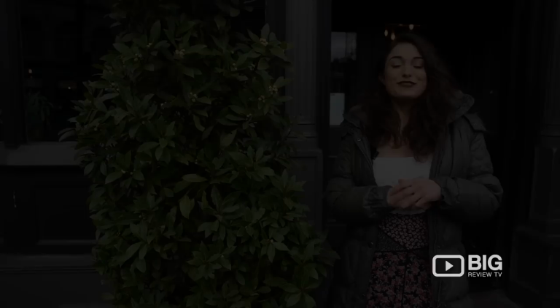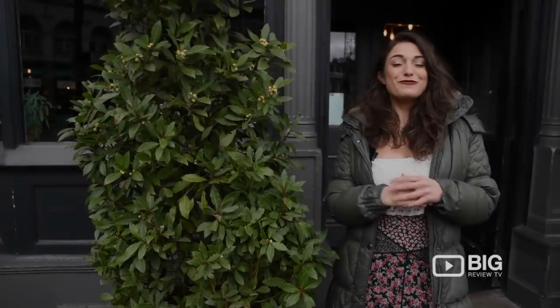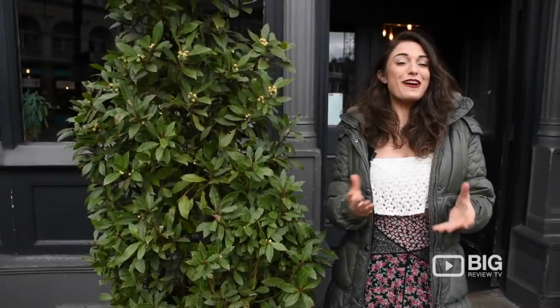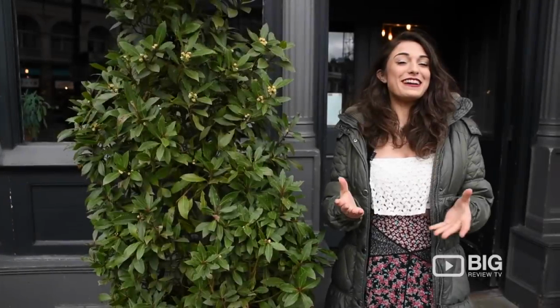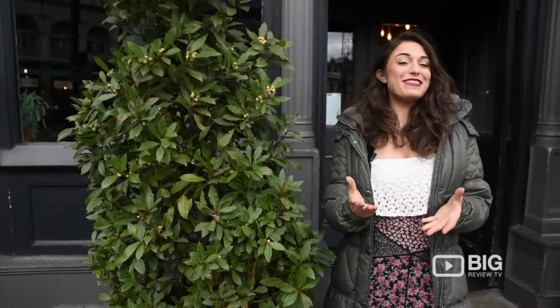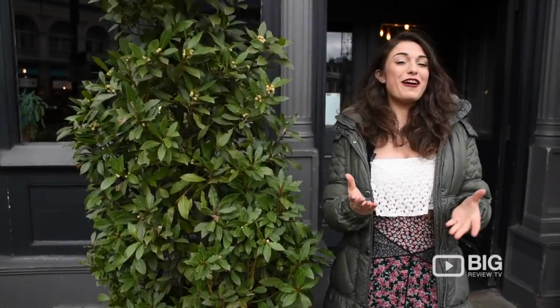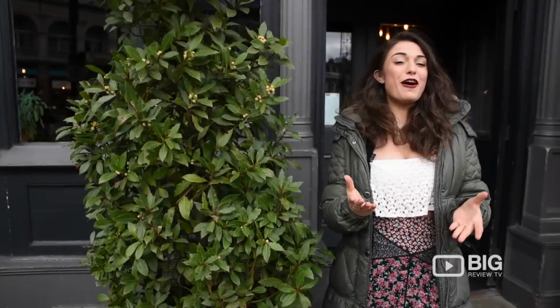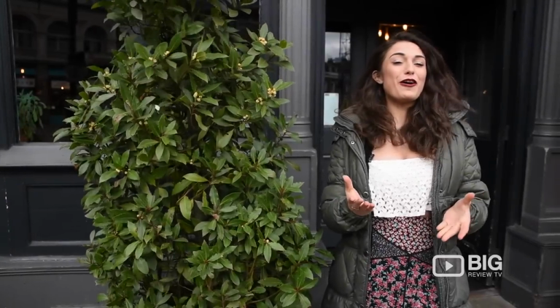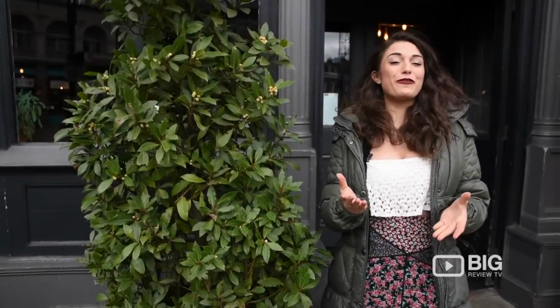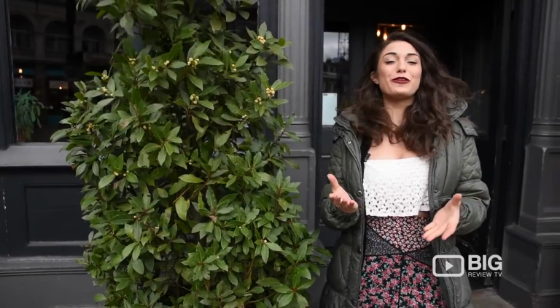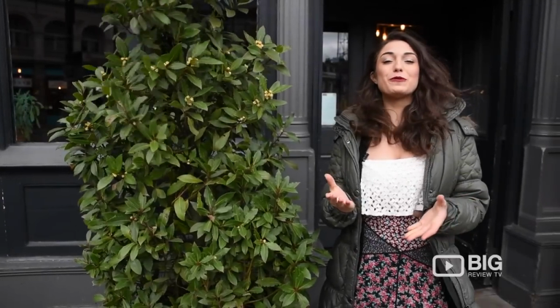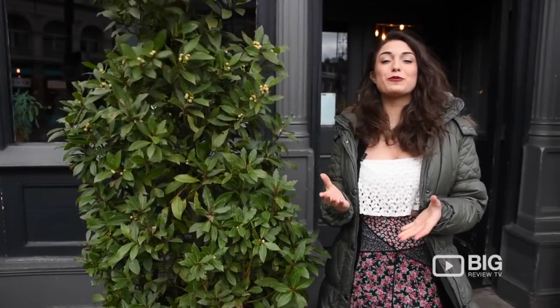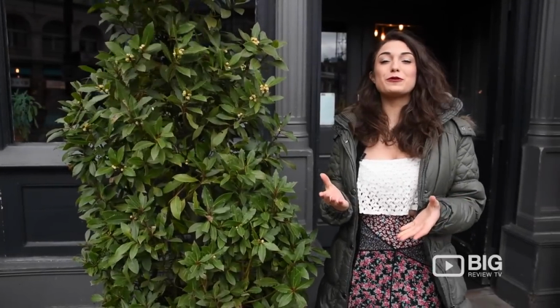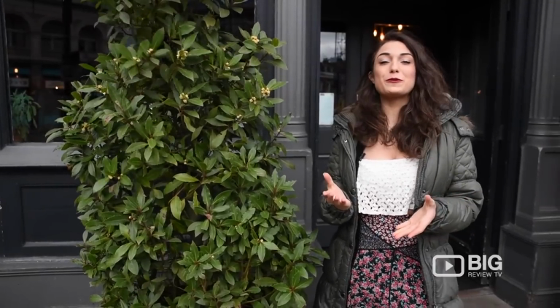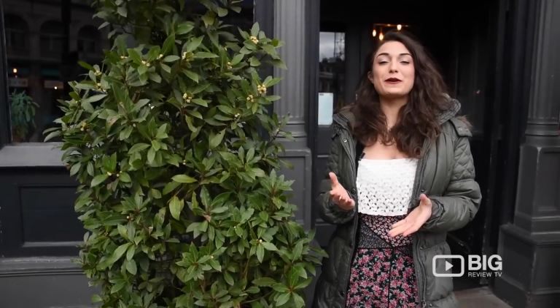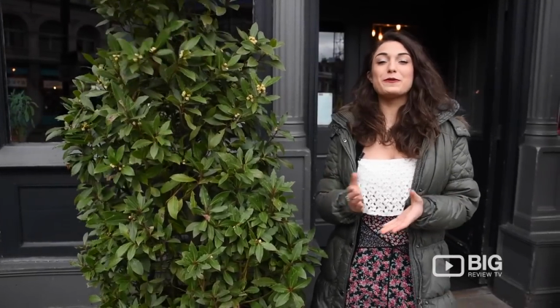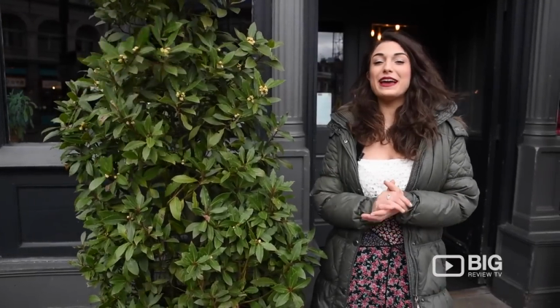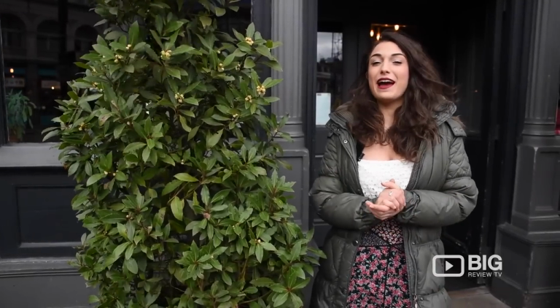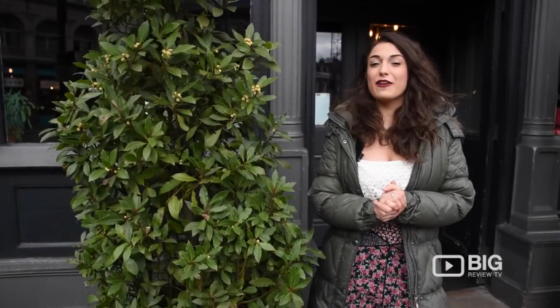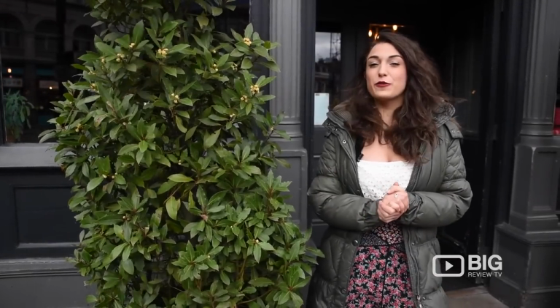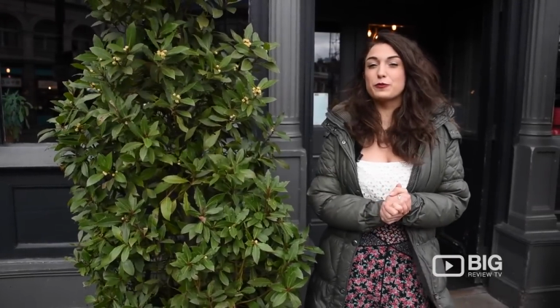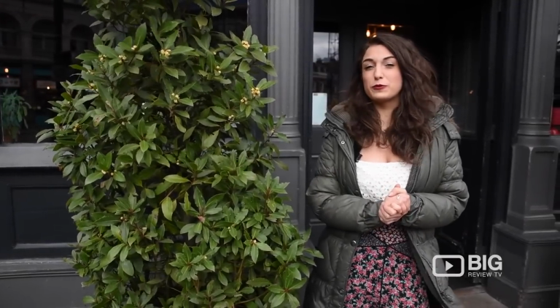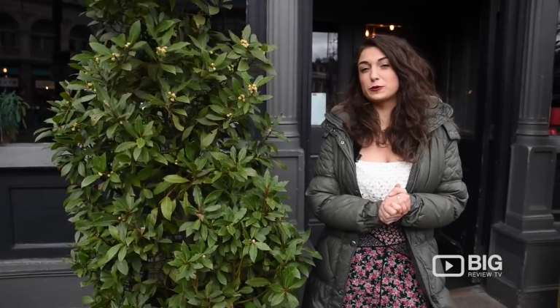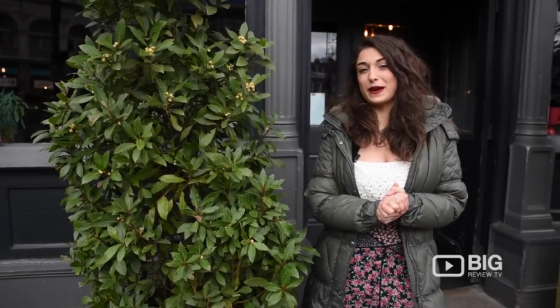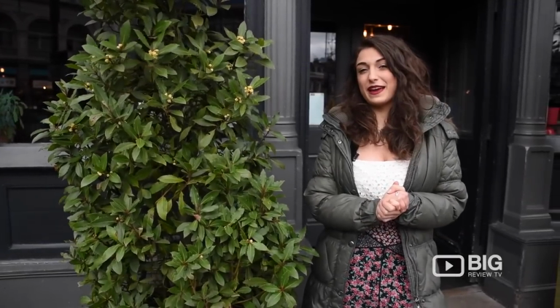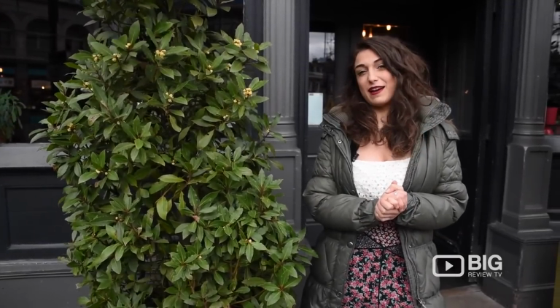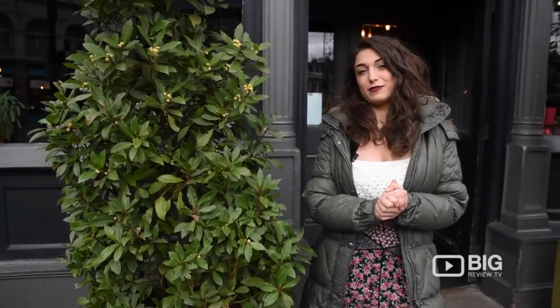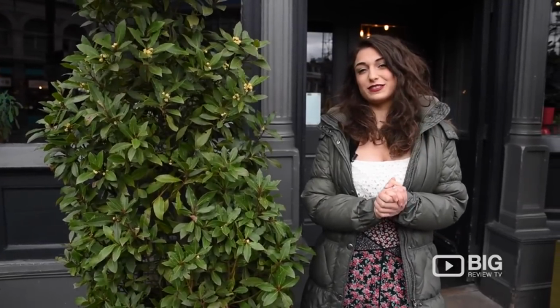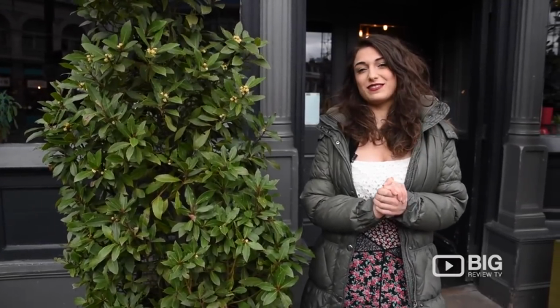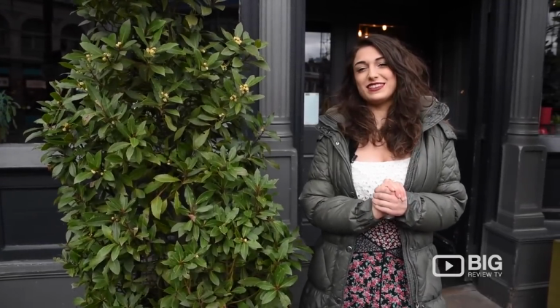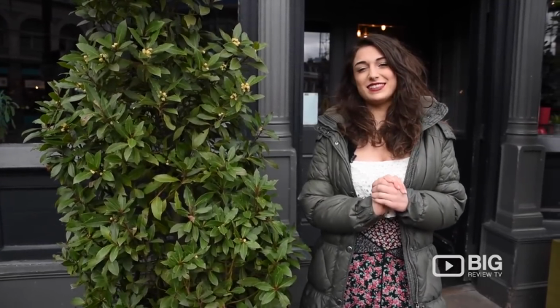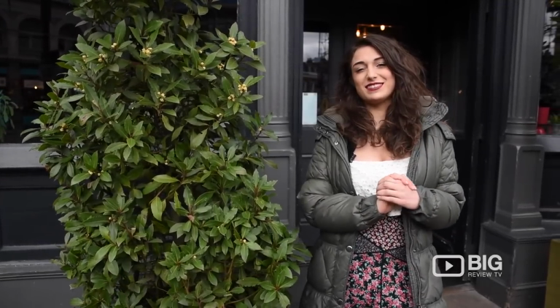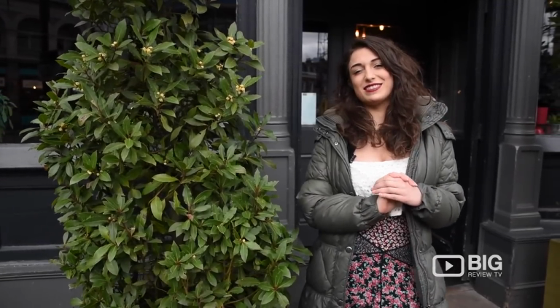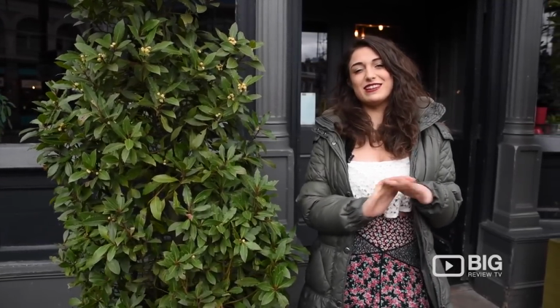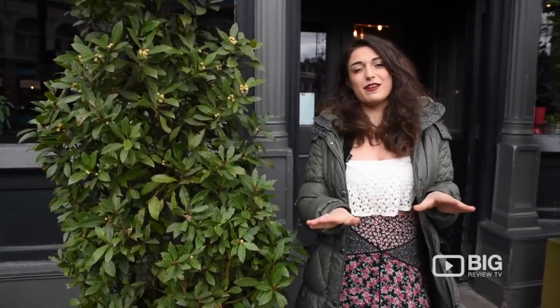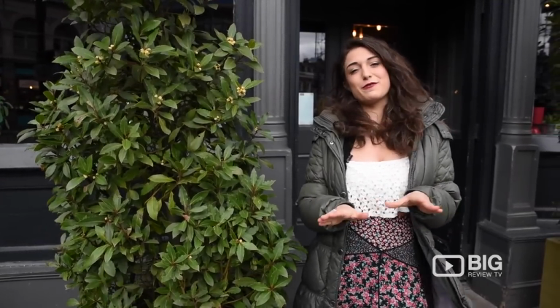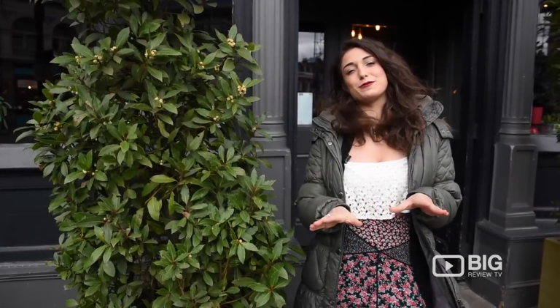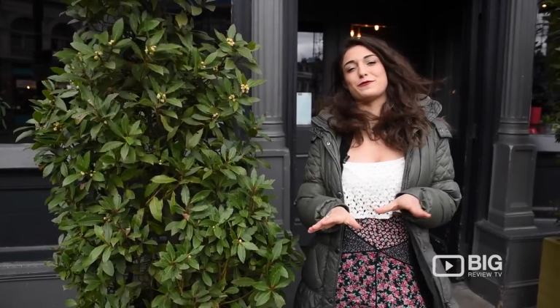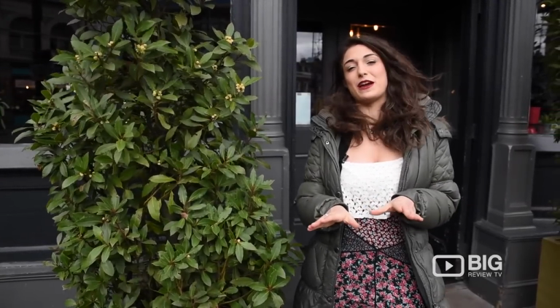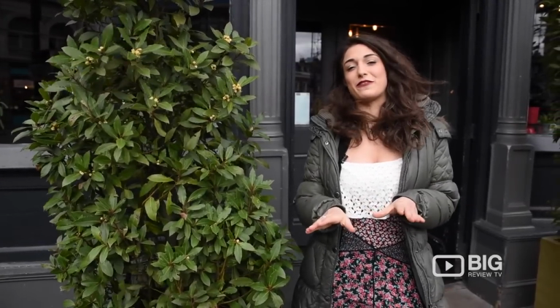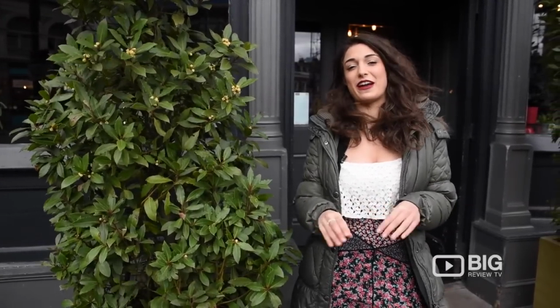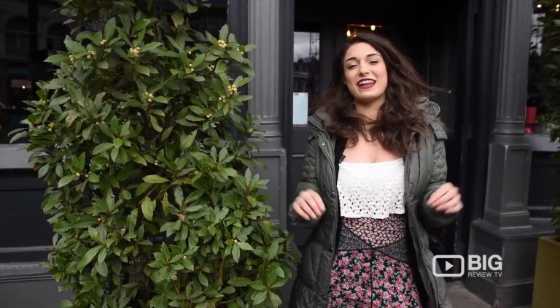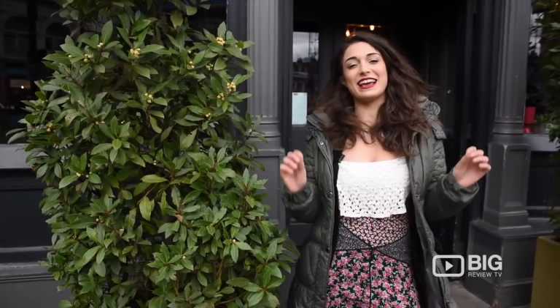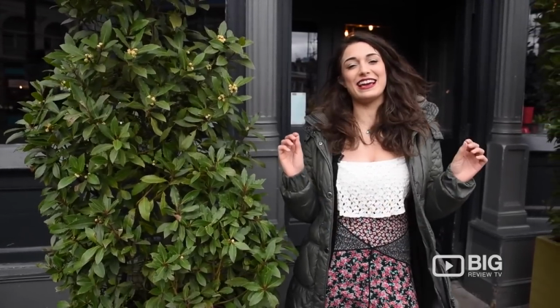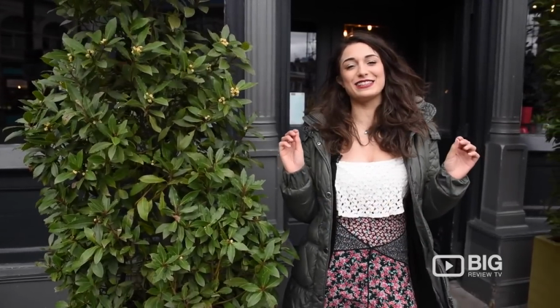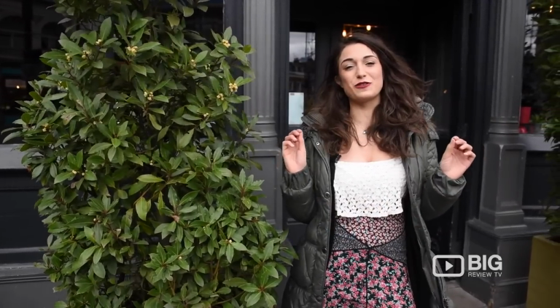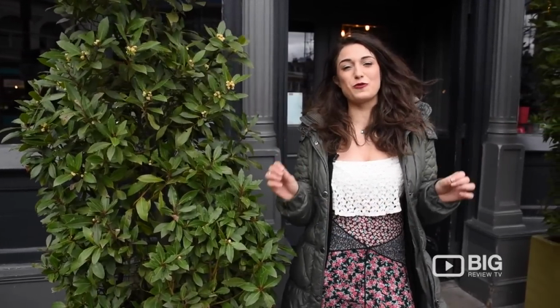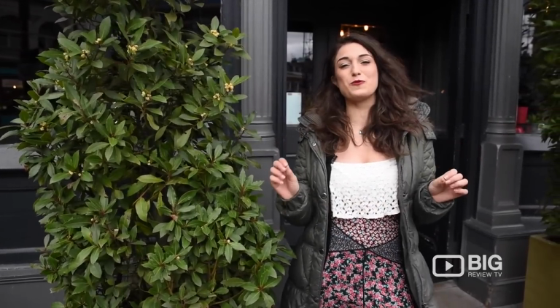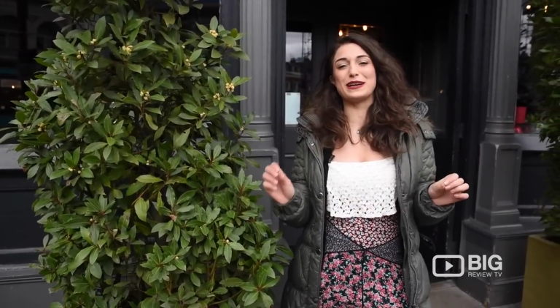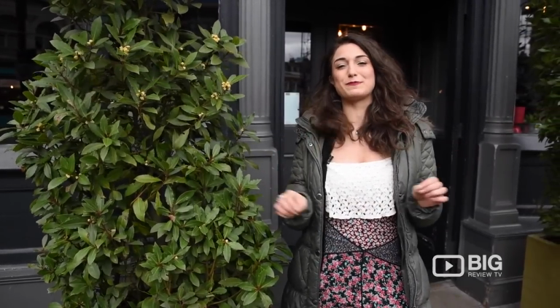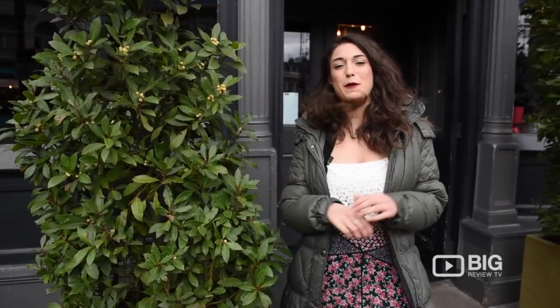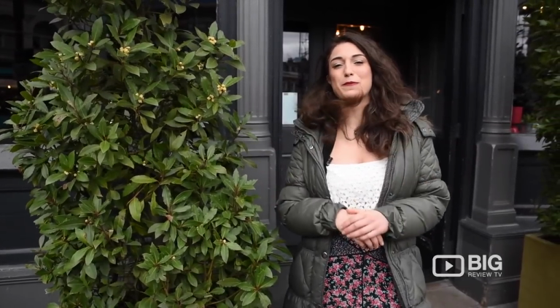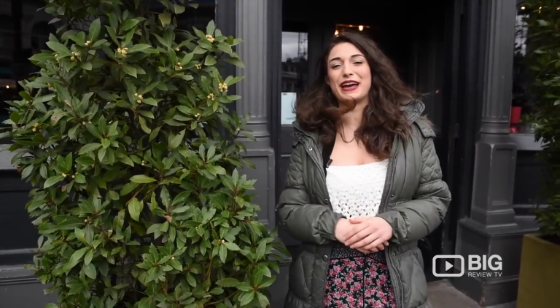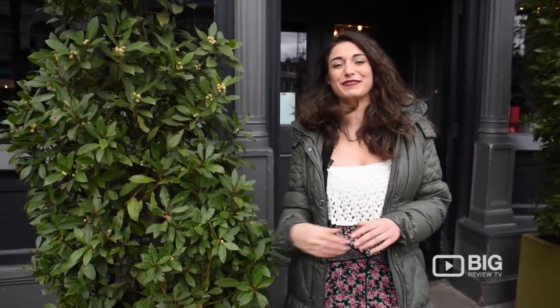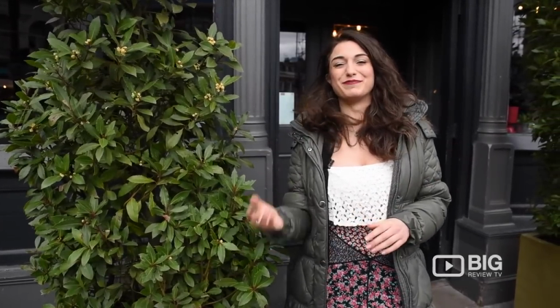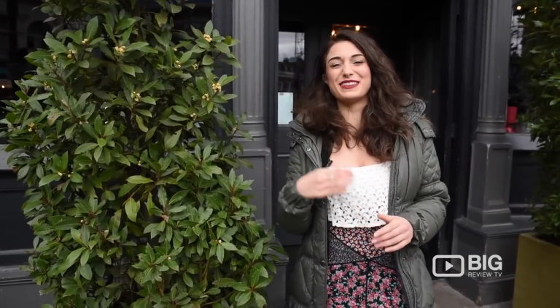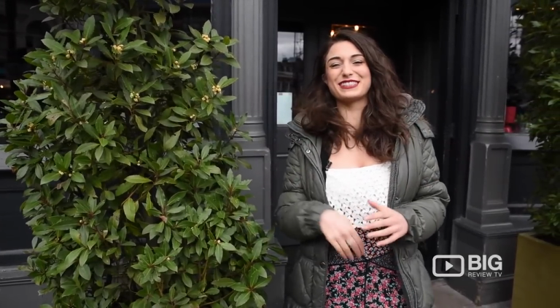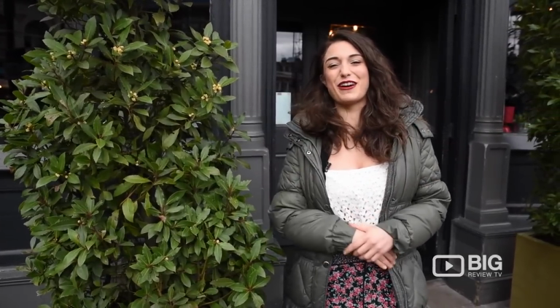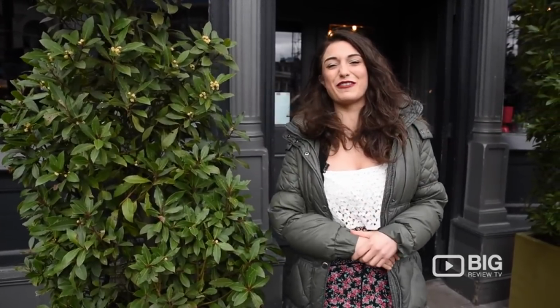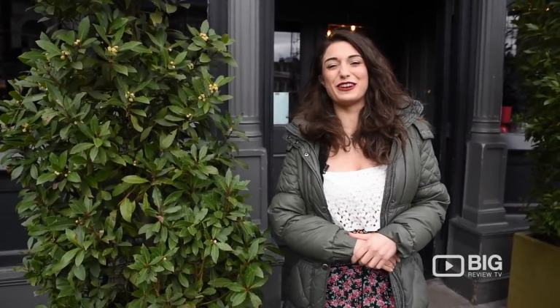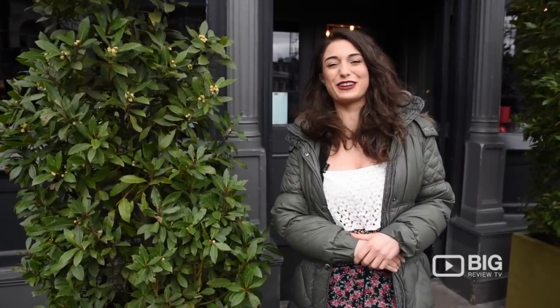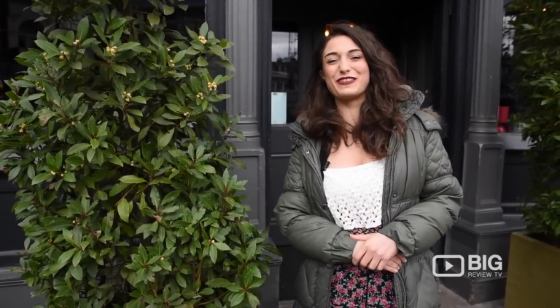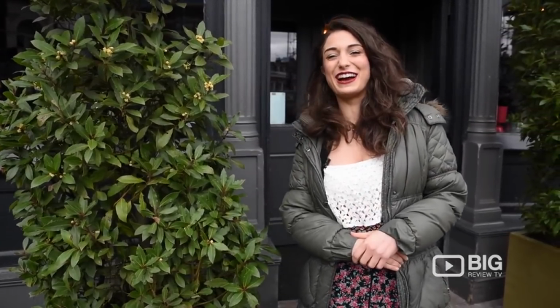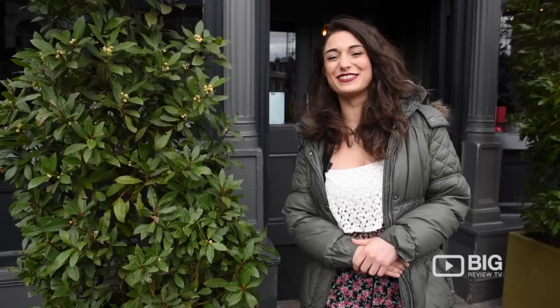Right in the heart of Fulham Broadway, we have Broadway House. This is the locals' favourite and it is always pumping. Let's go have a look around.